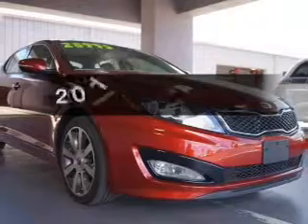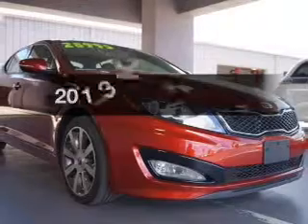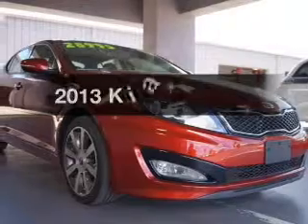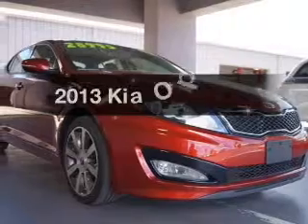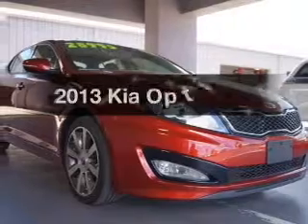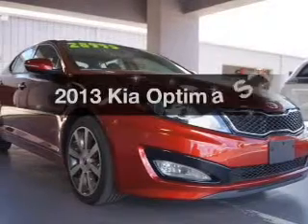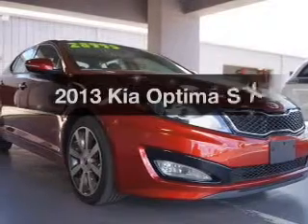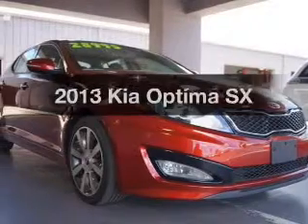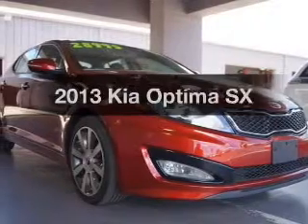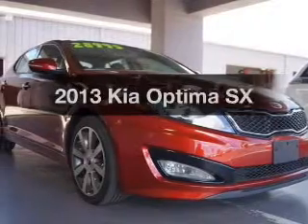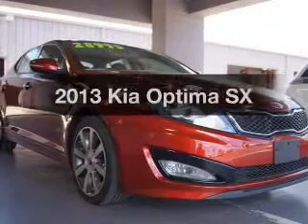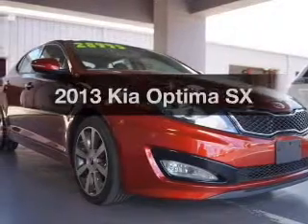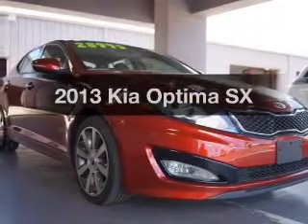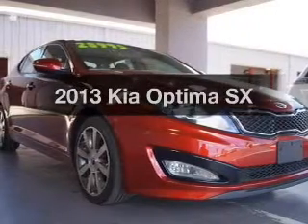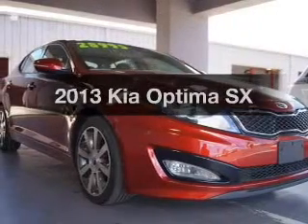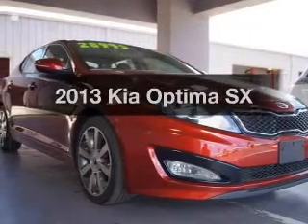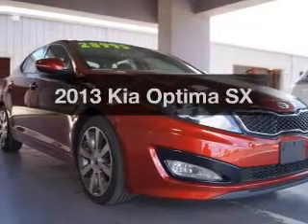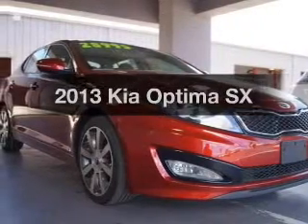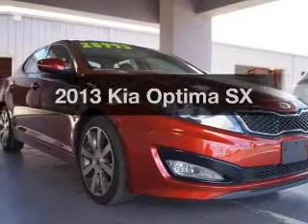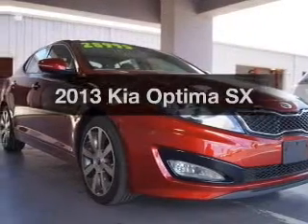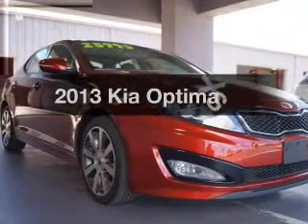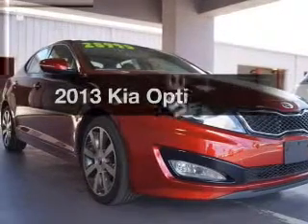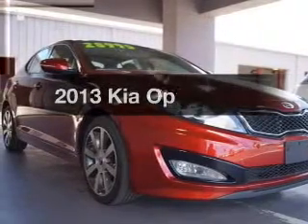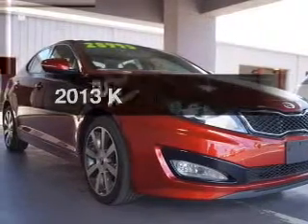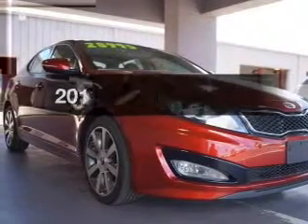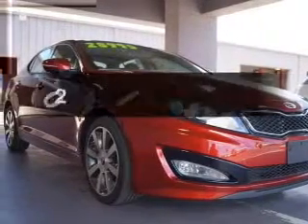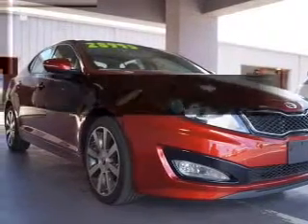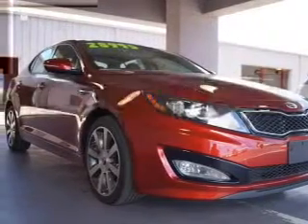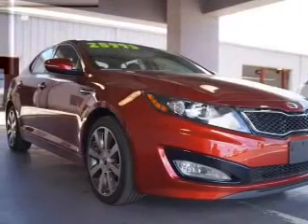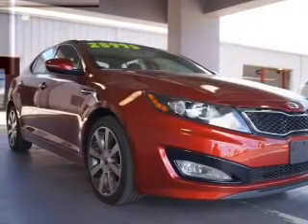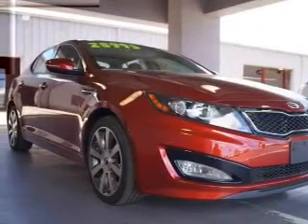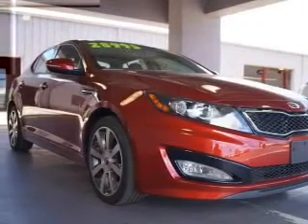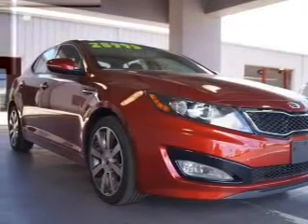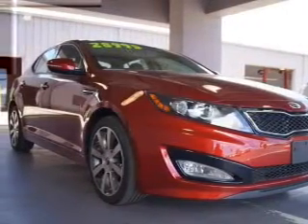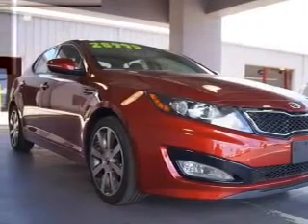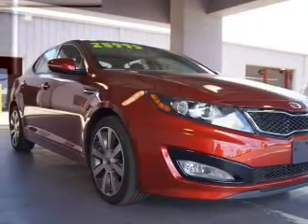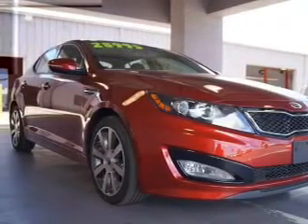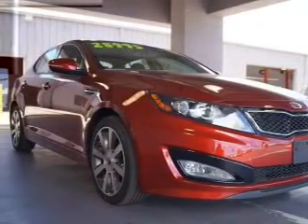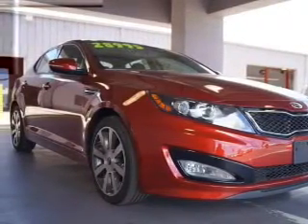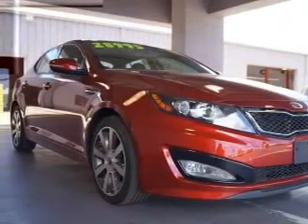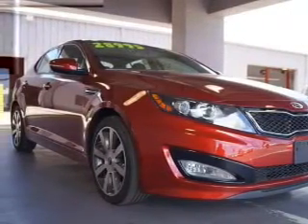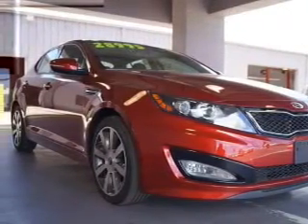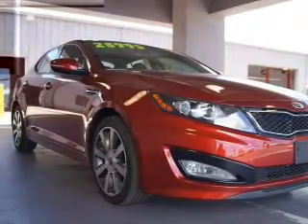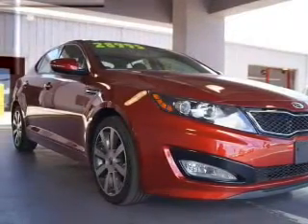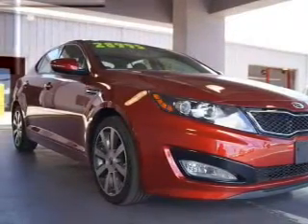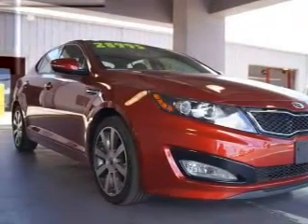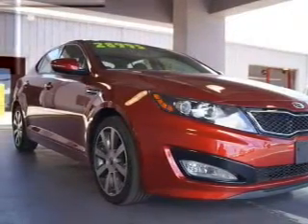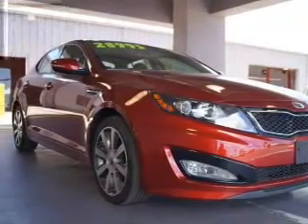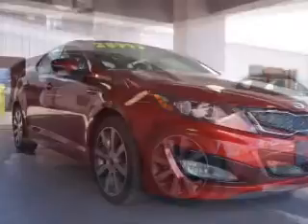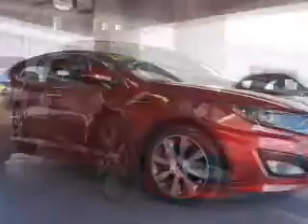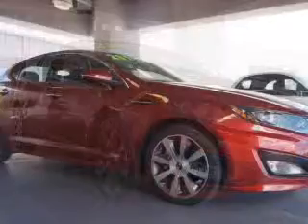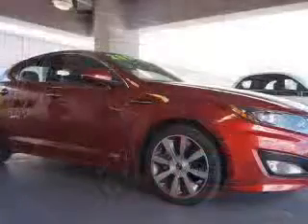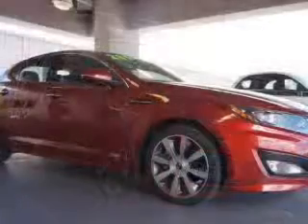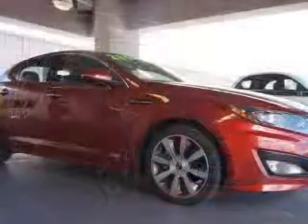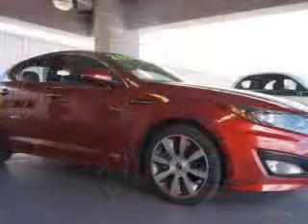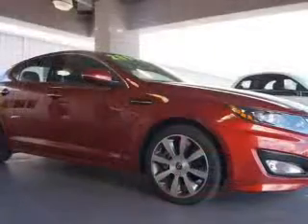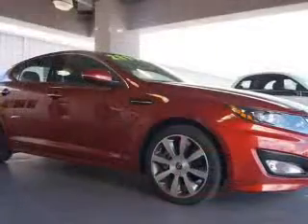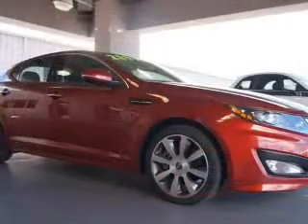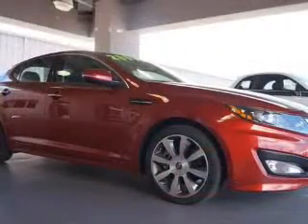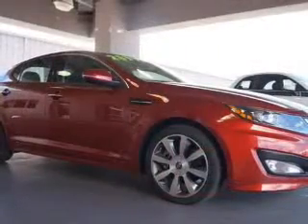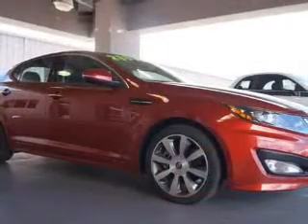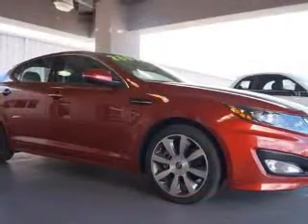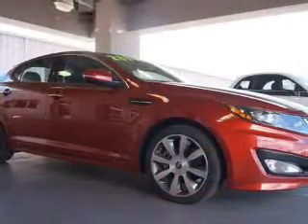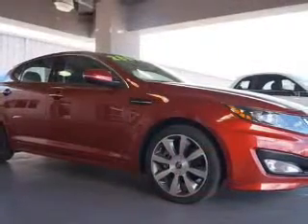Presenting the 2013 Kia Optima. Find everything you want in a ride under one roof with this vehicle.